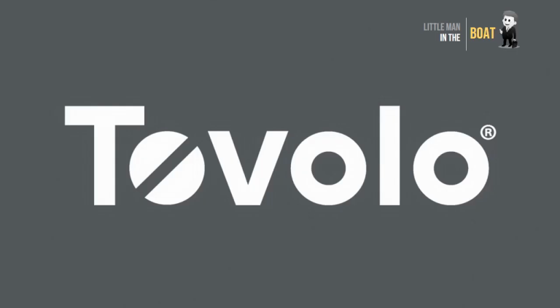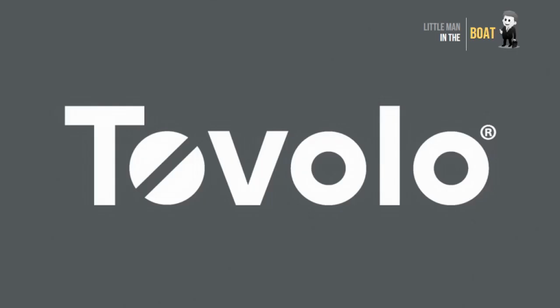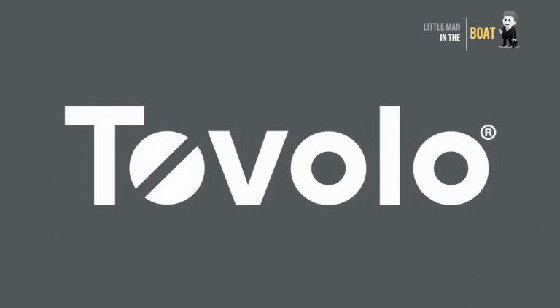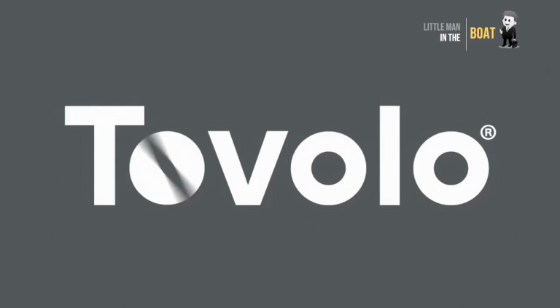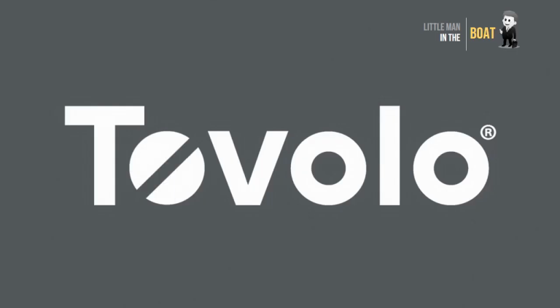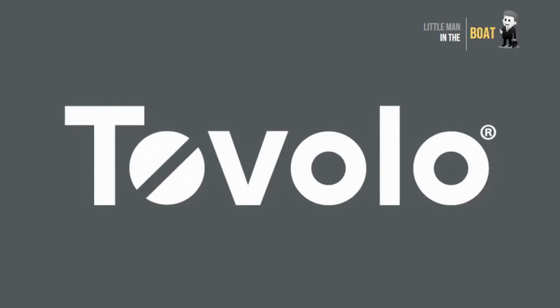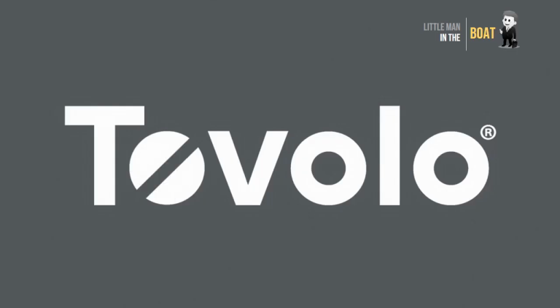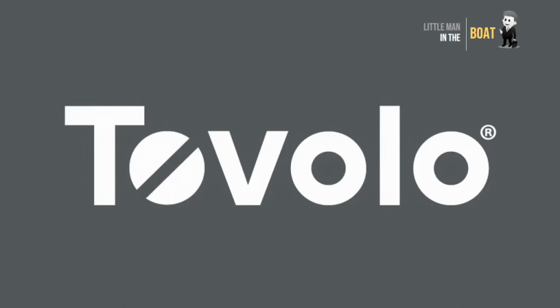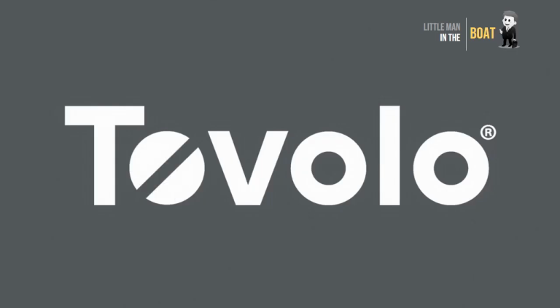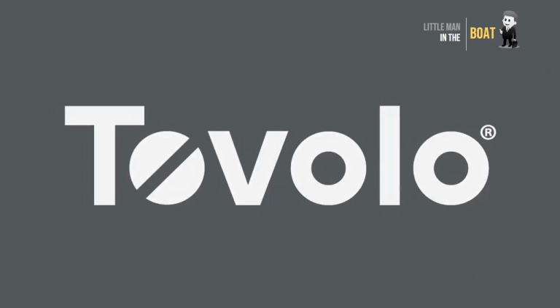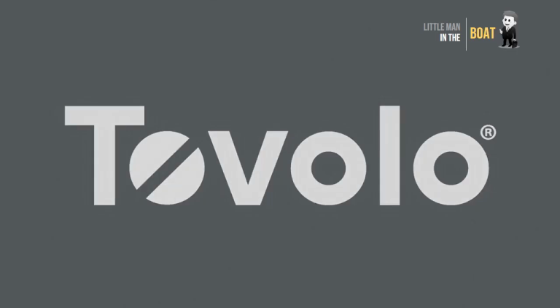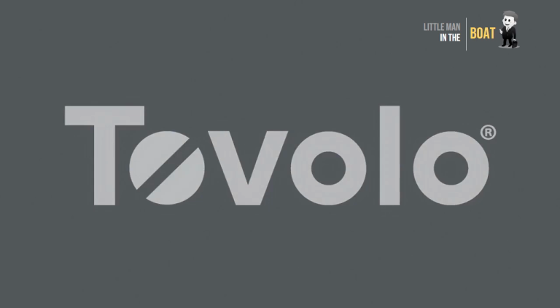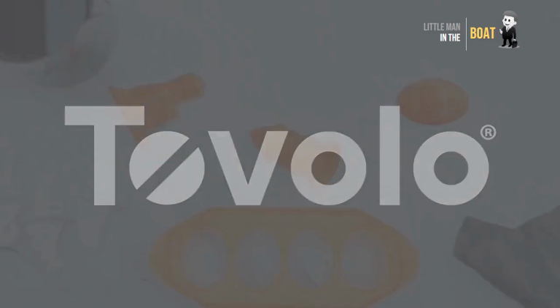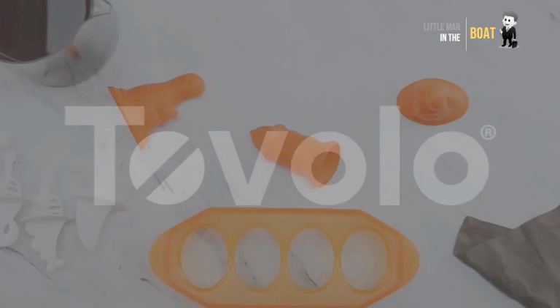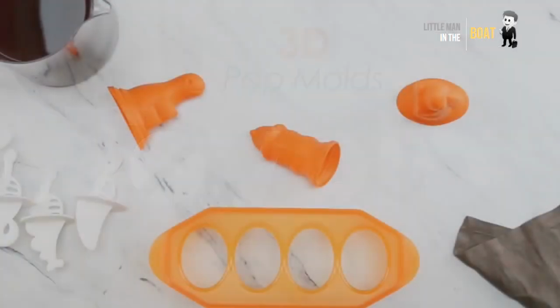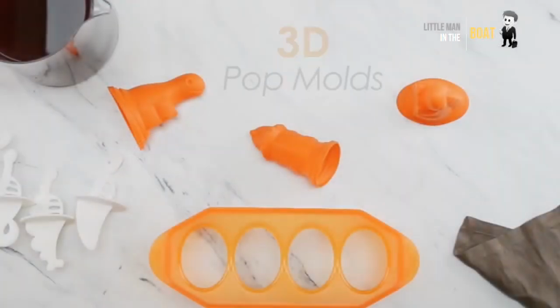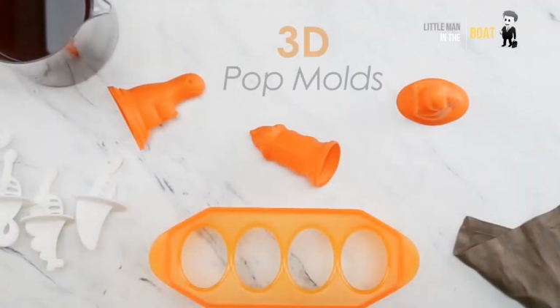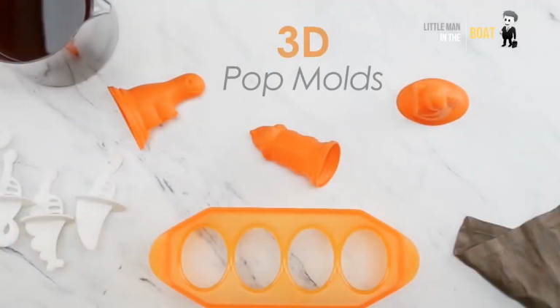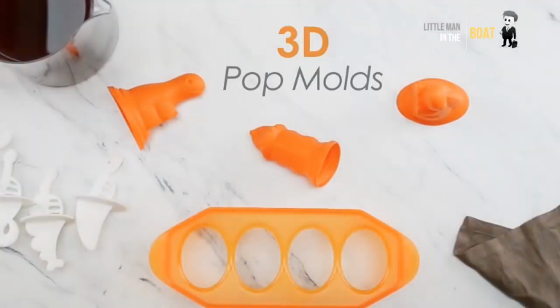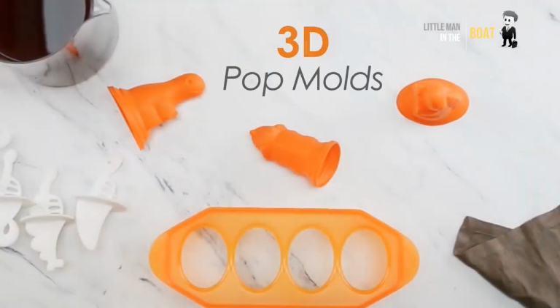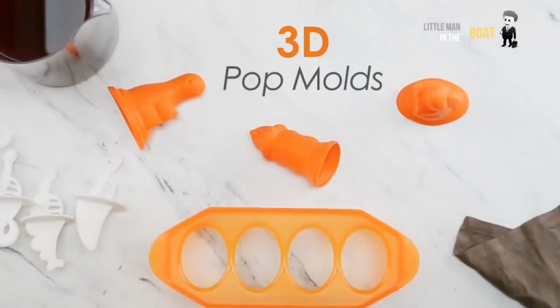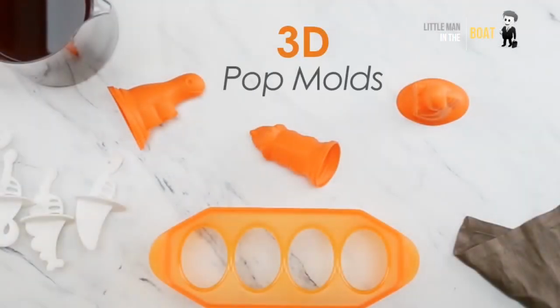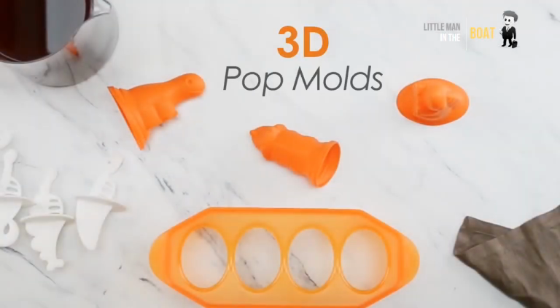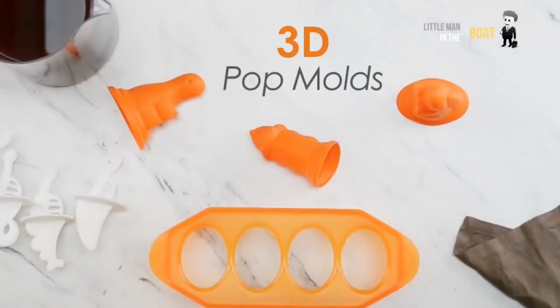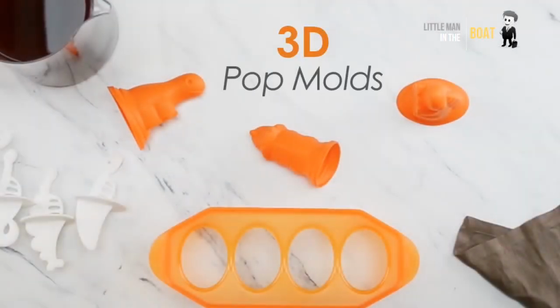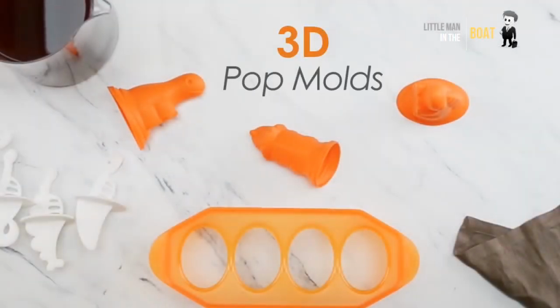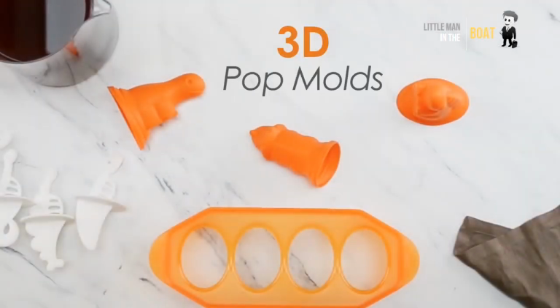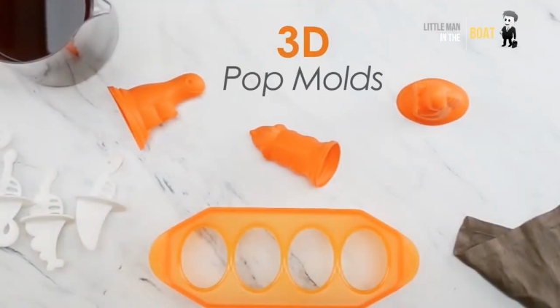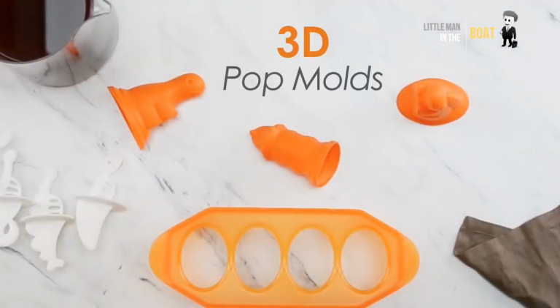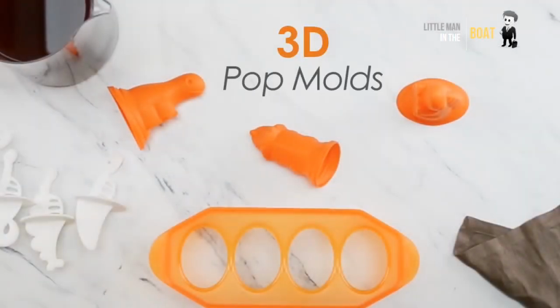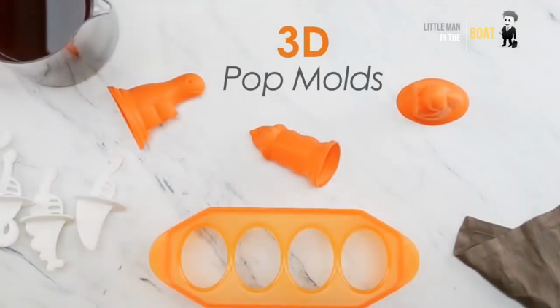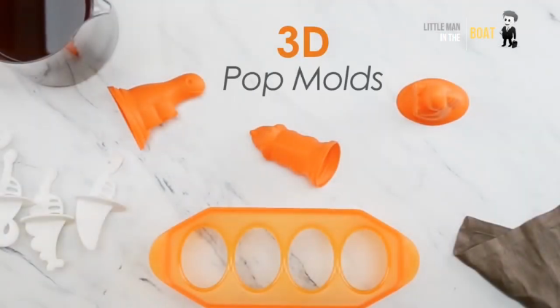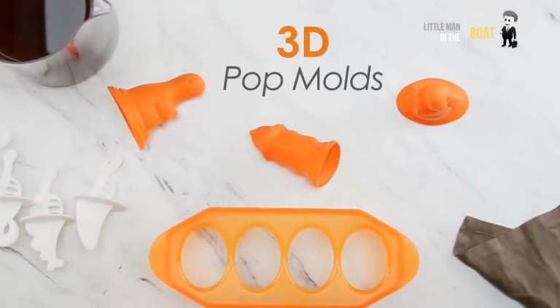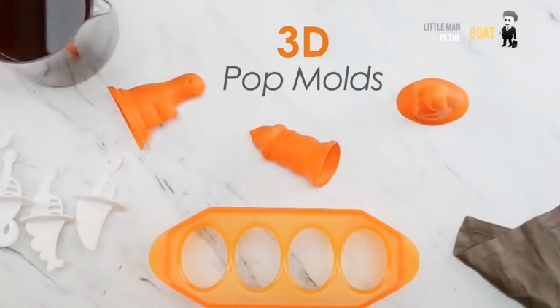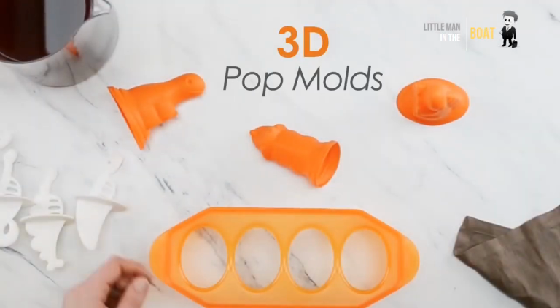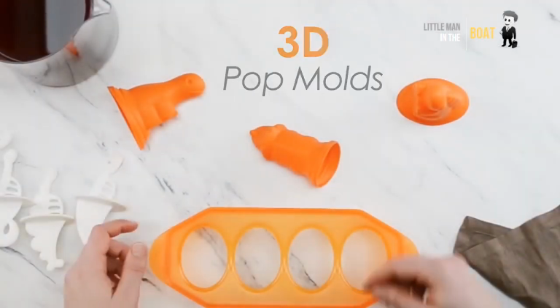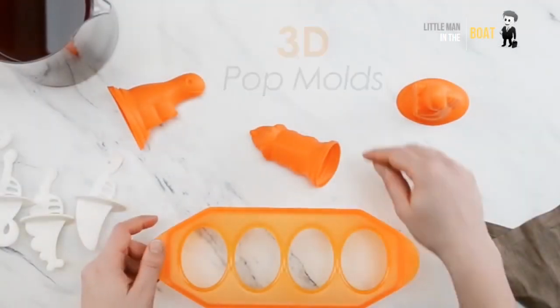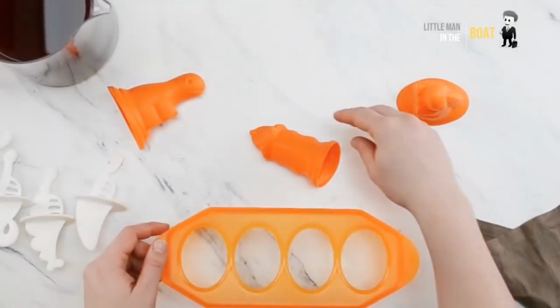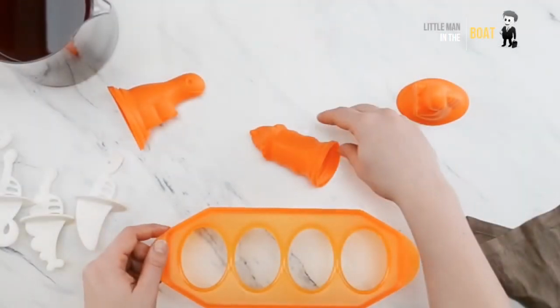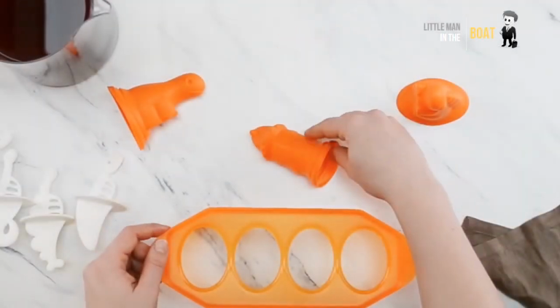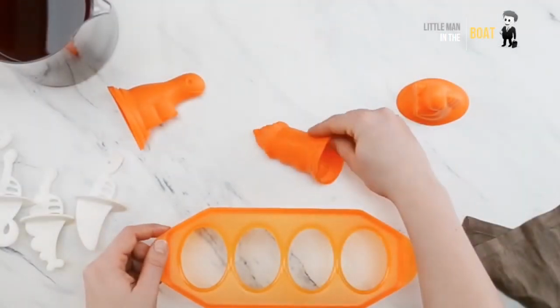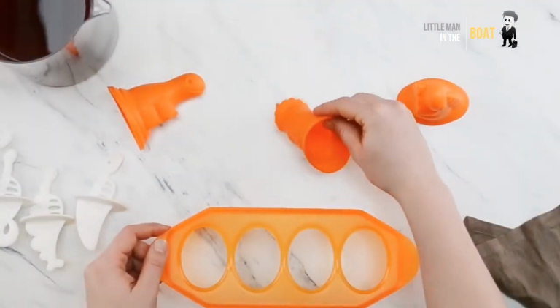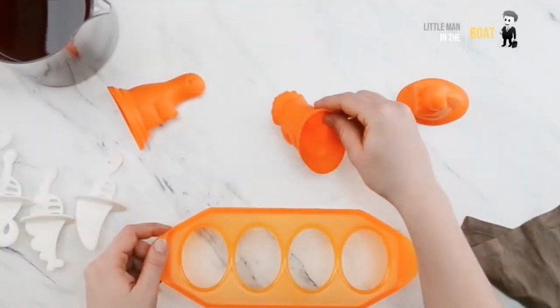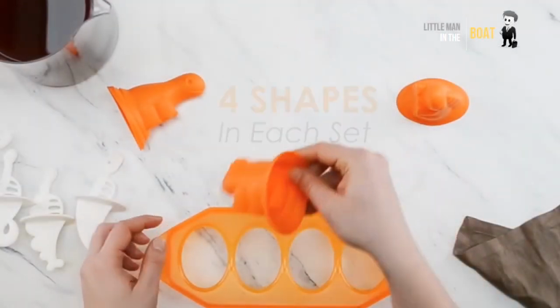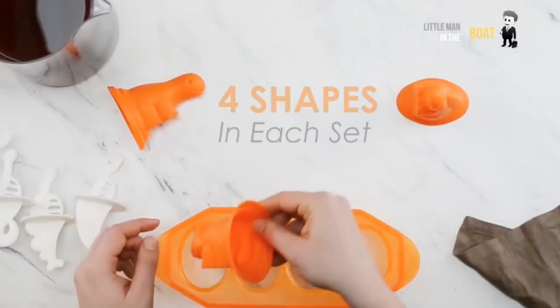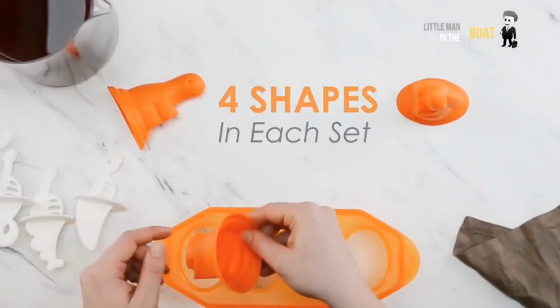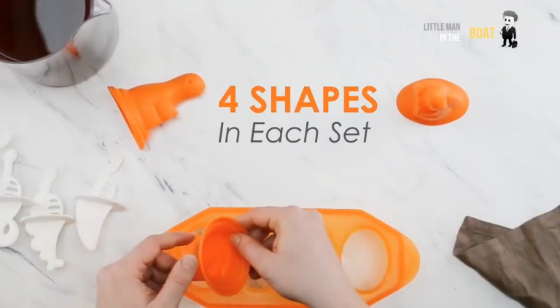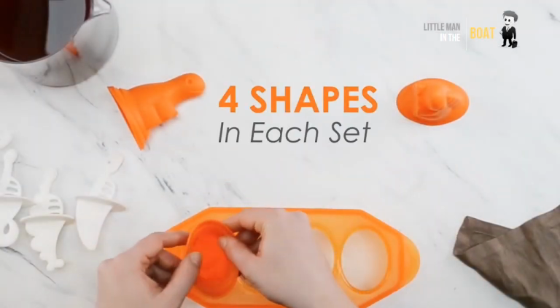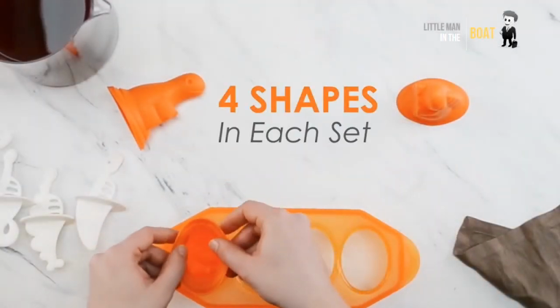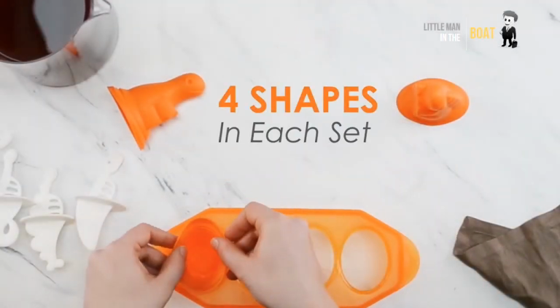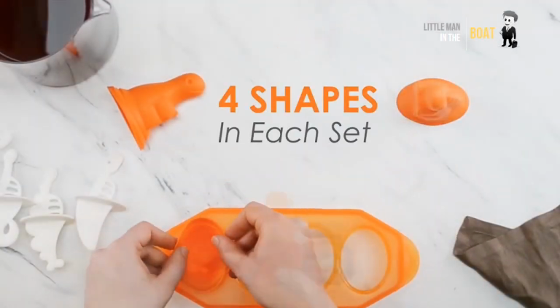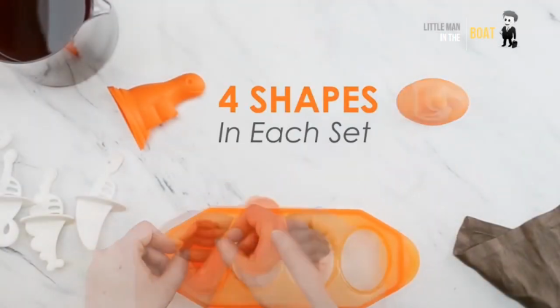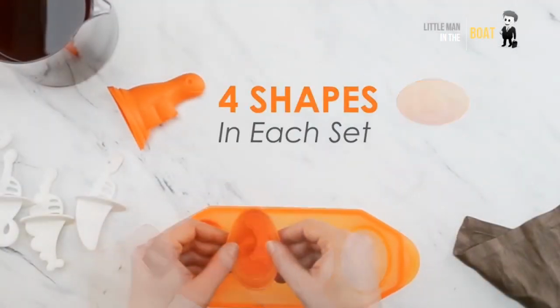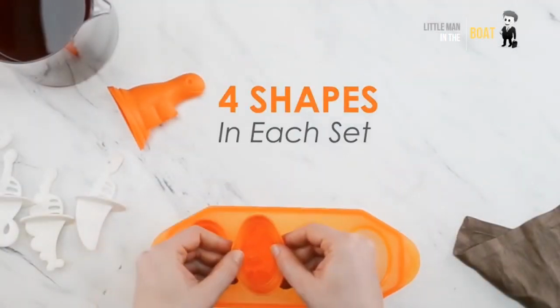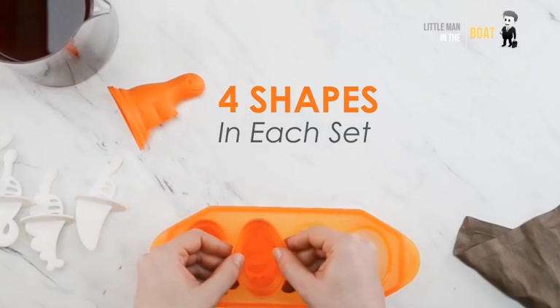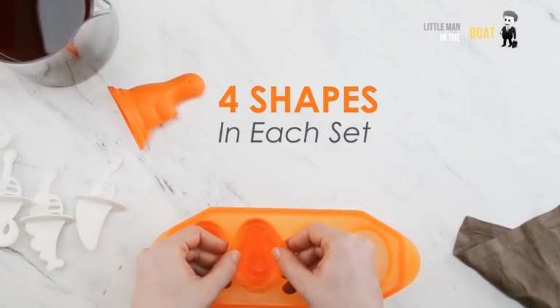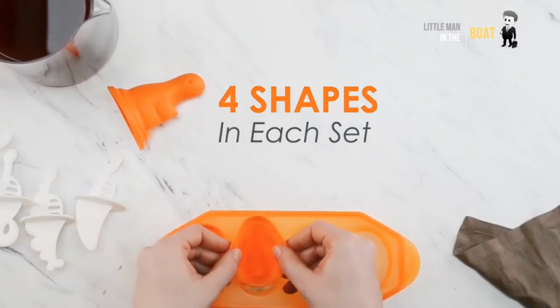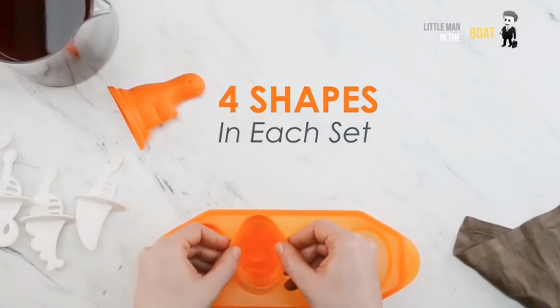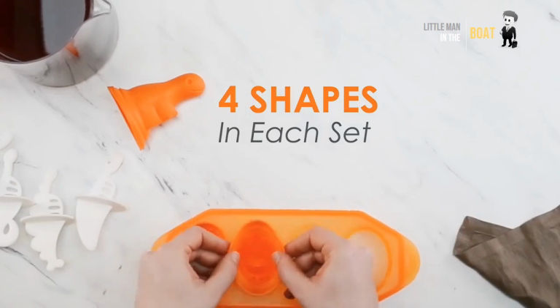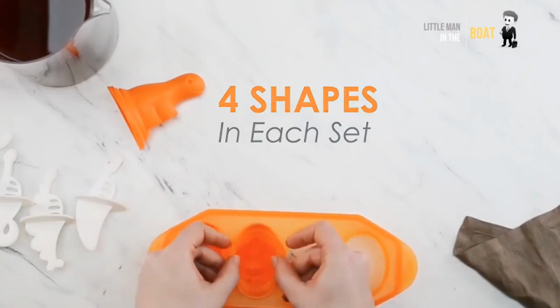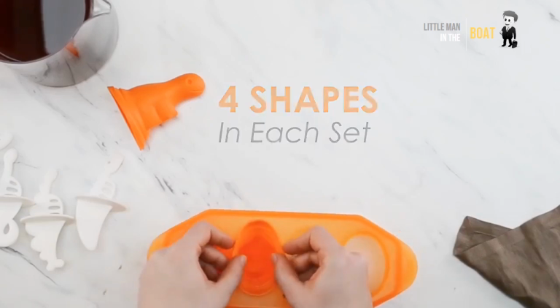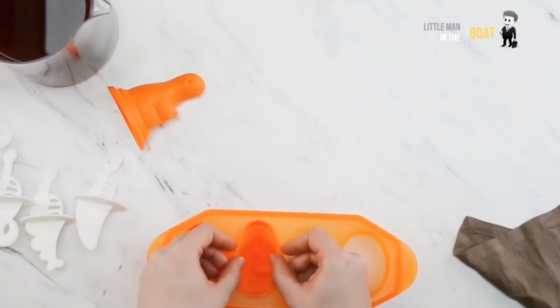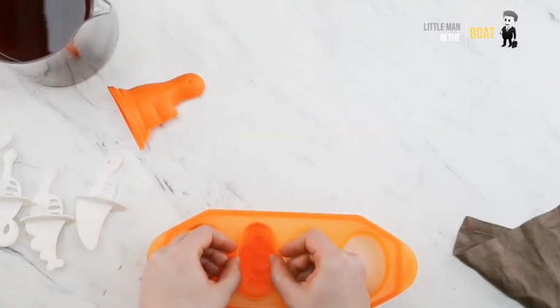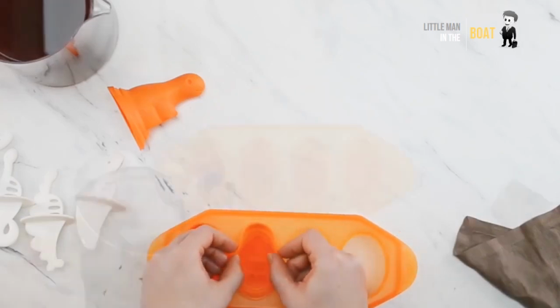Tovolo Zombies Ice Pop Molds. These playful pop molds create delicious frozen treats and fun zombie characters.